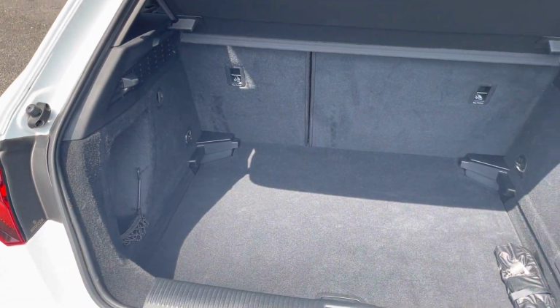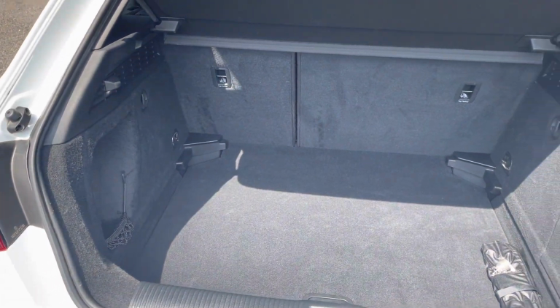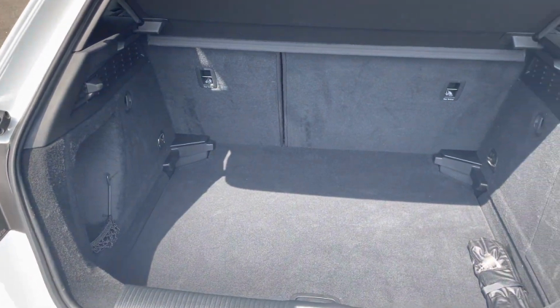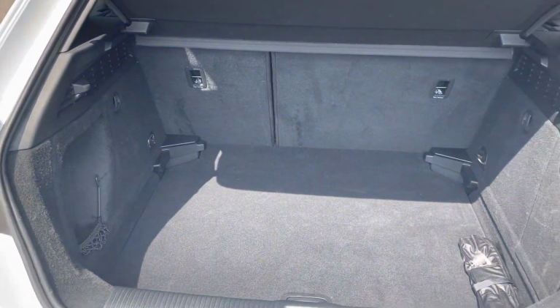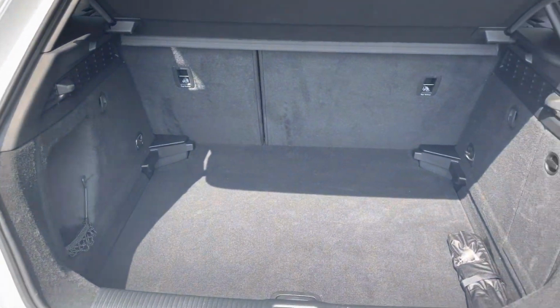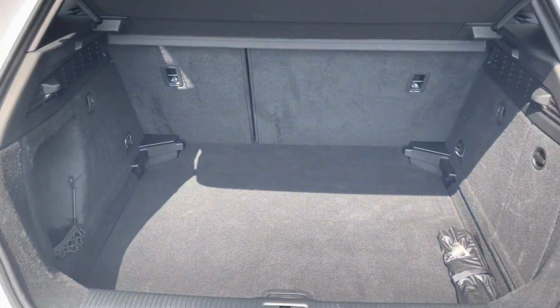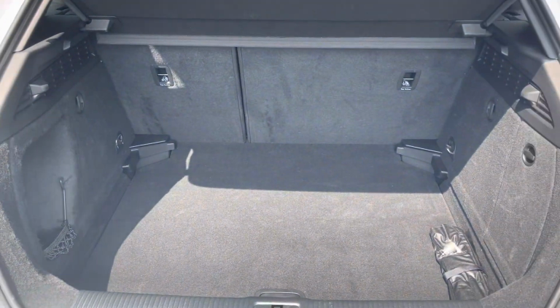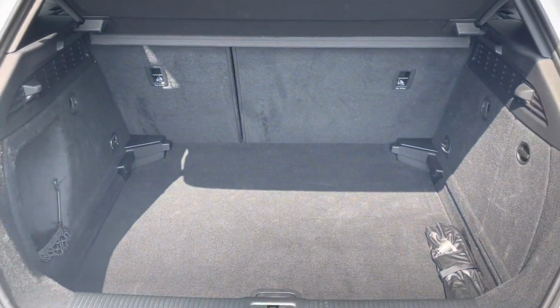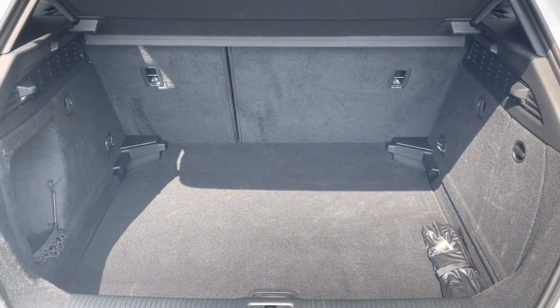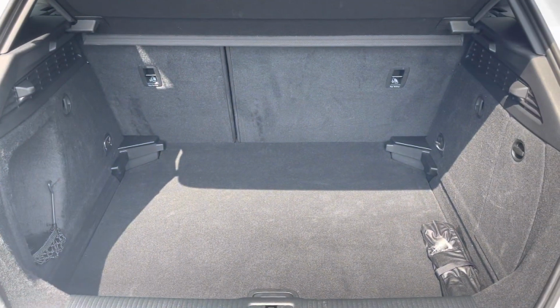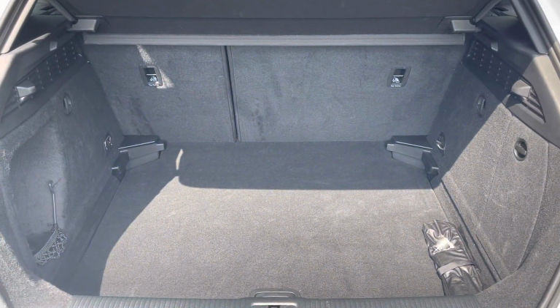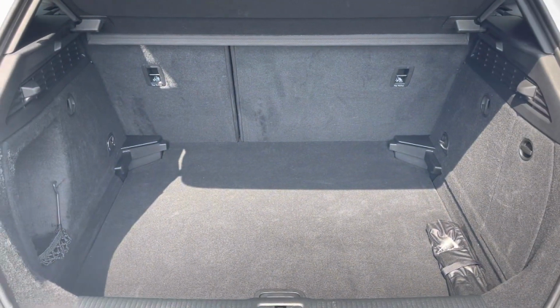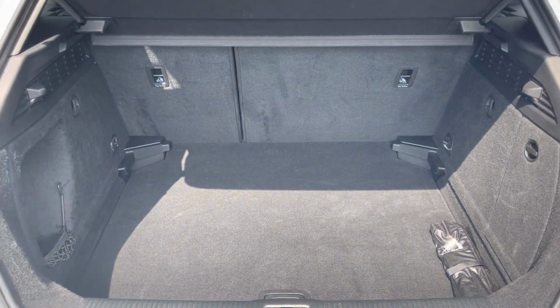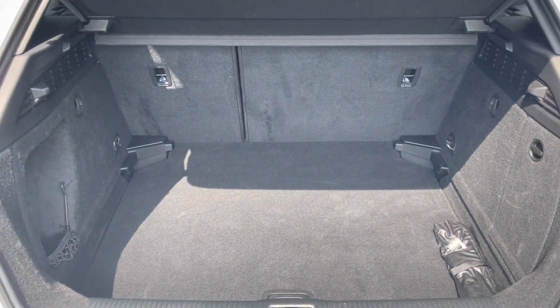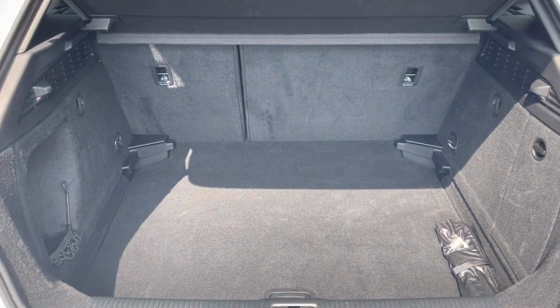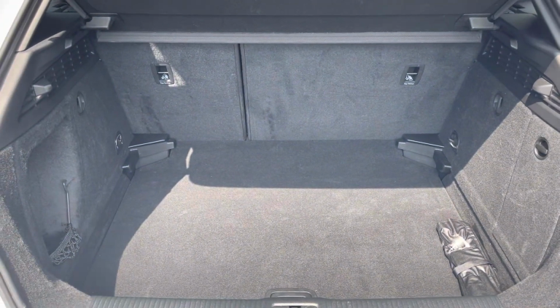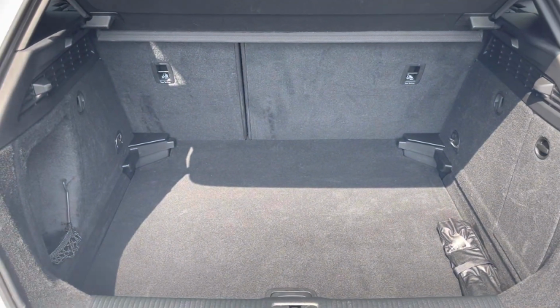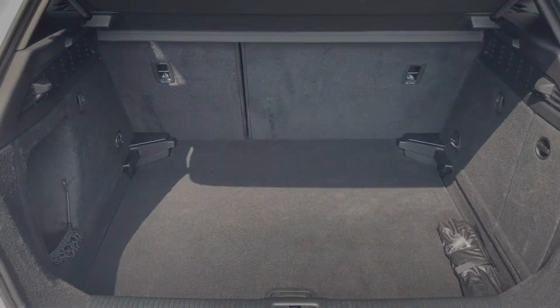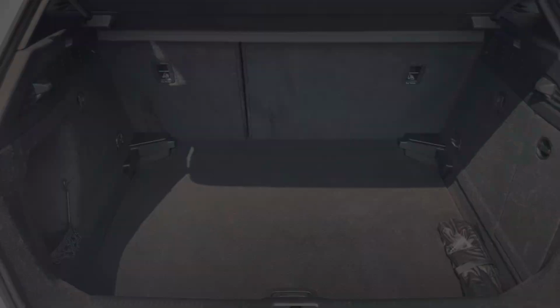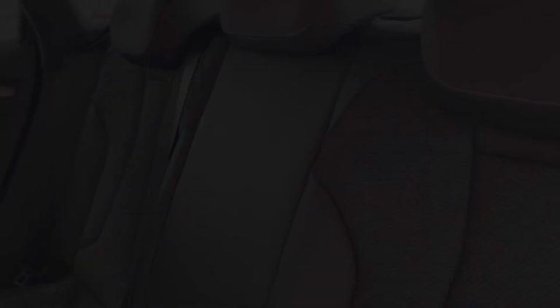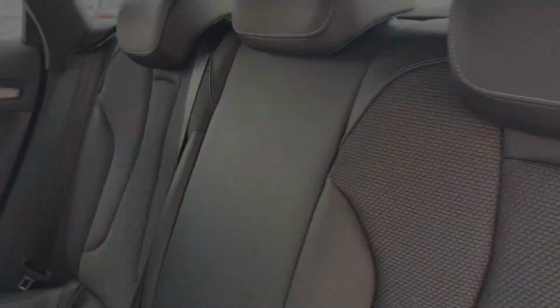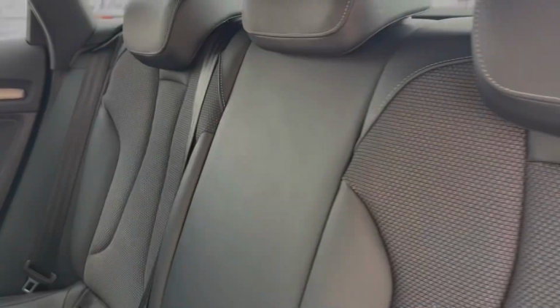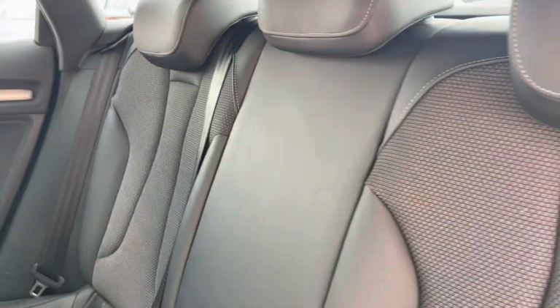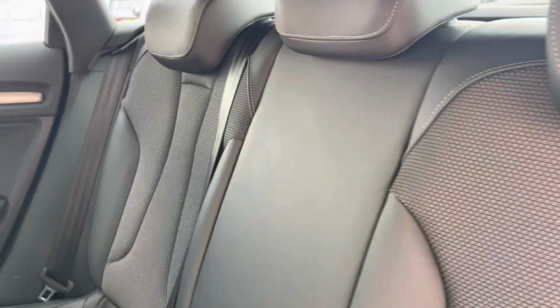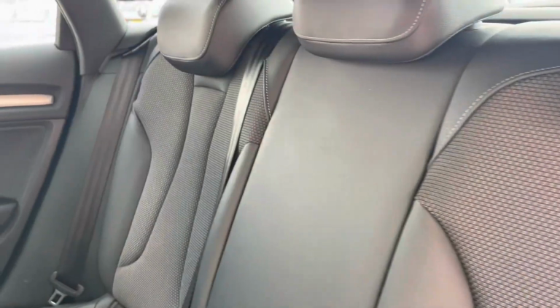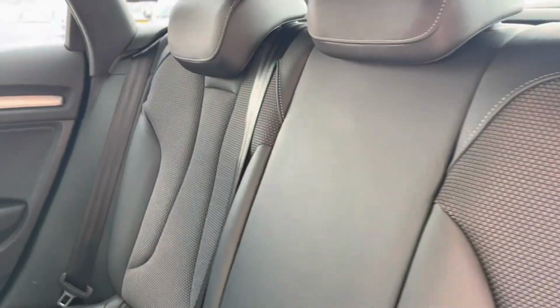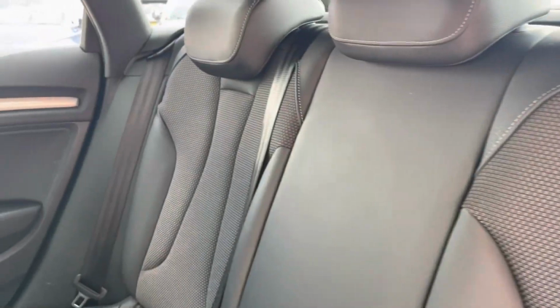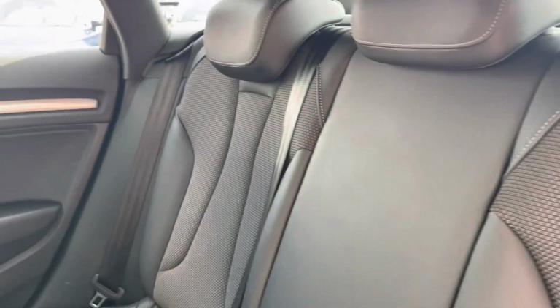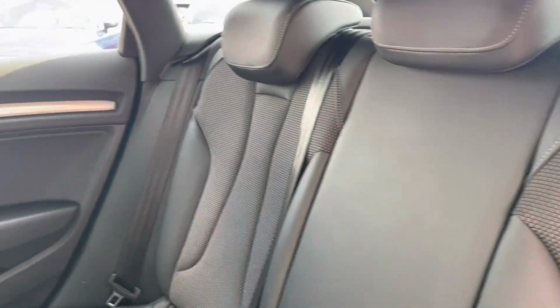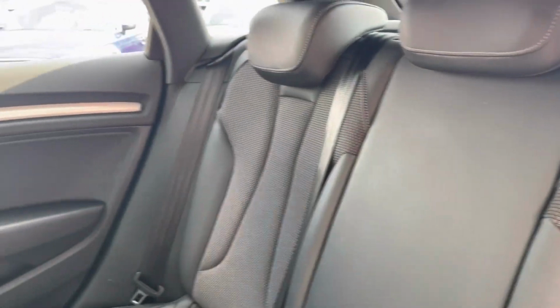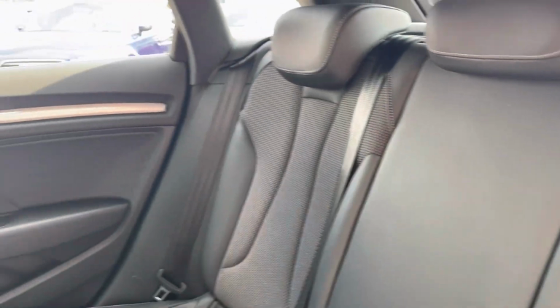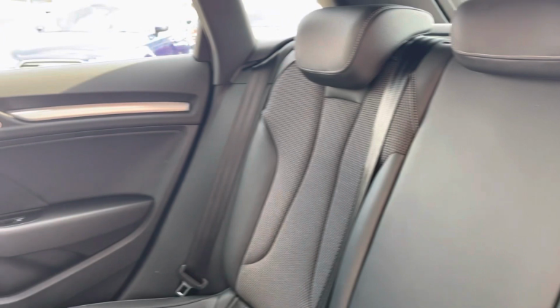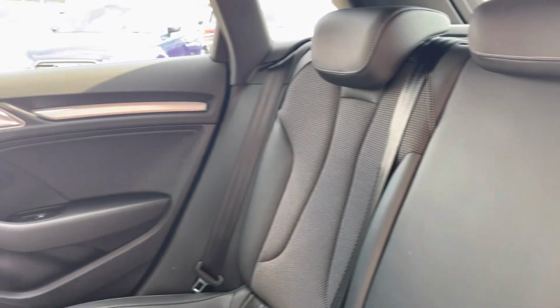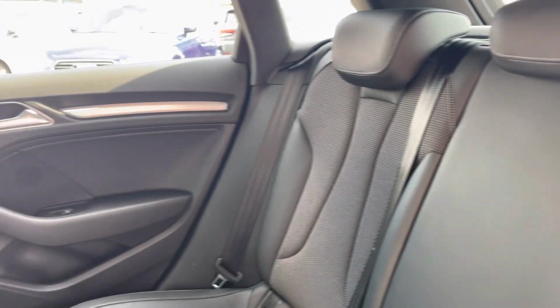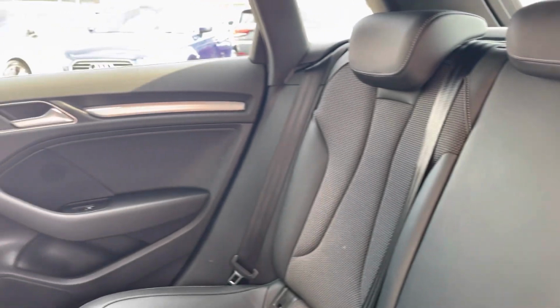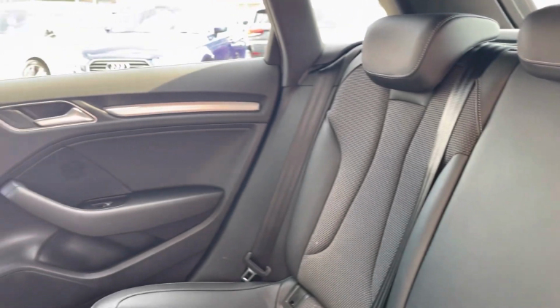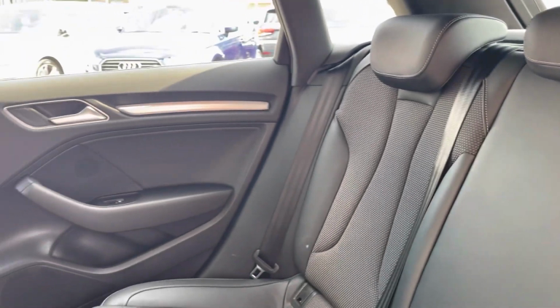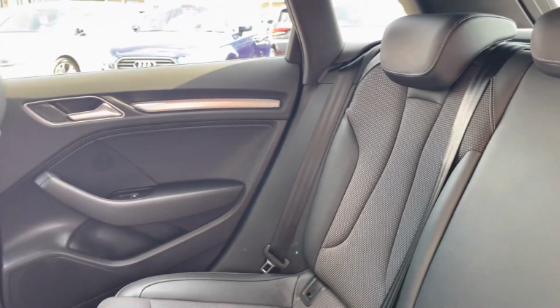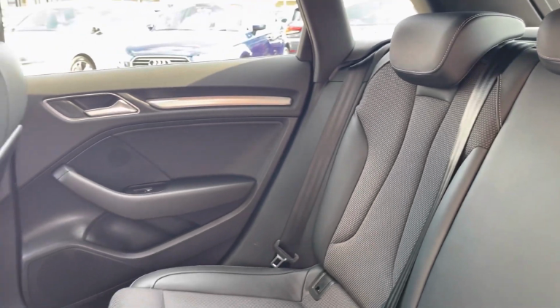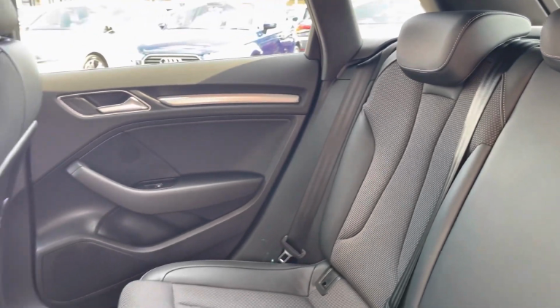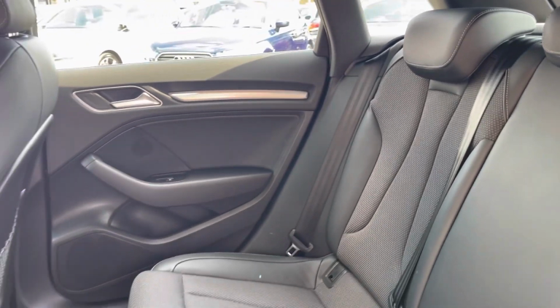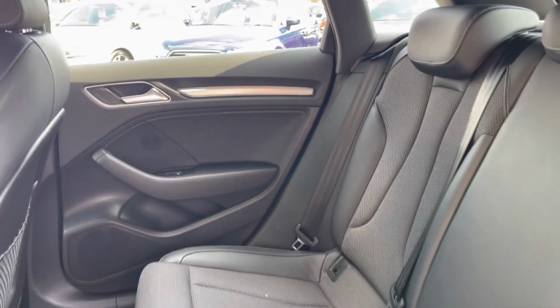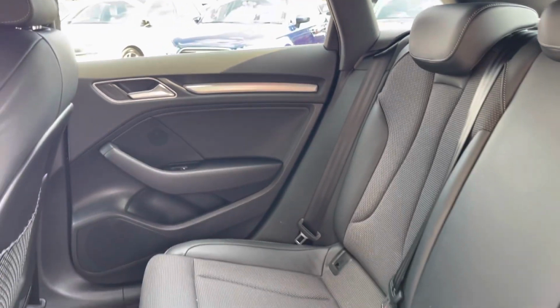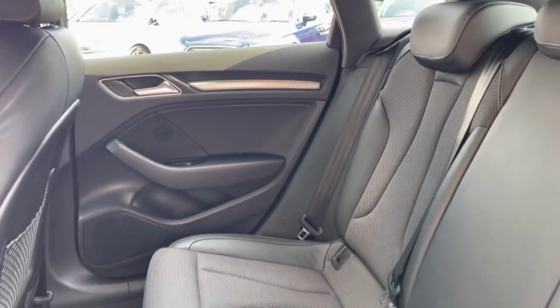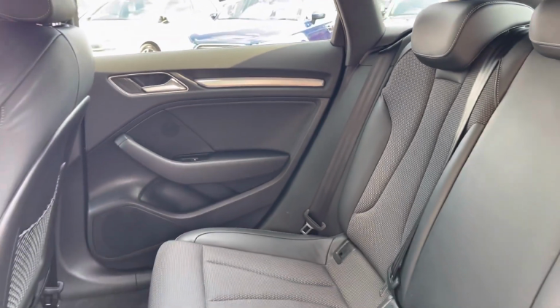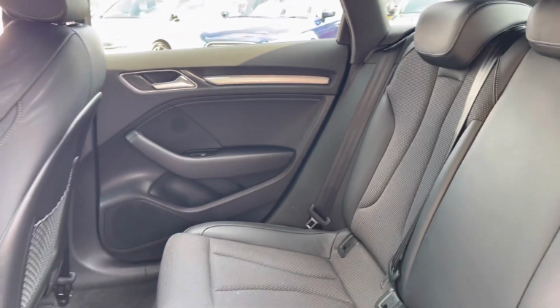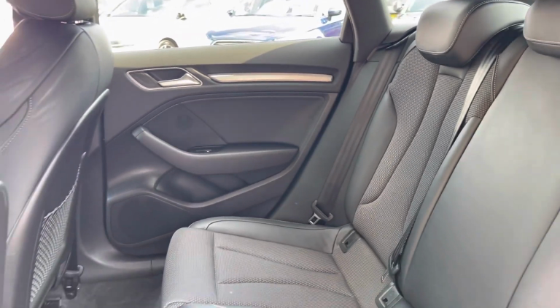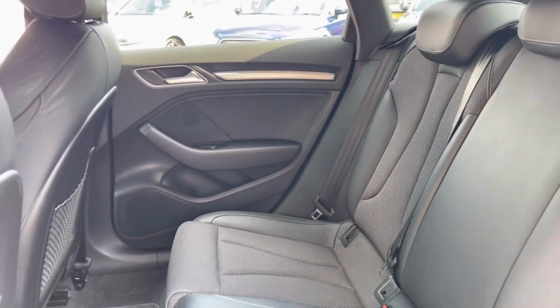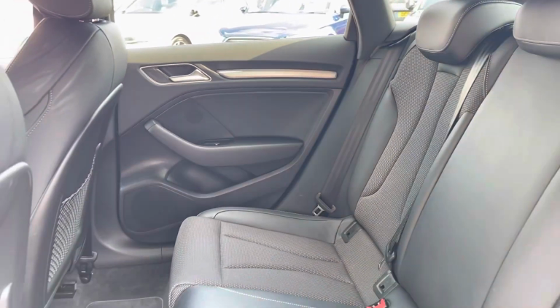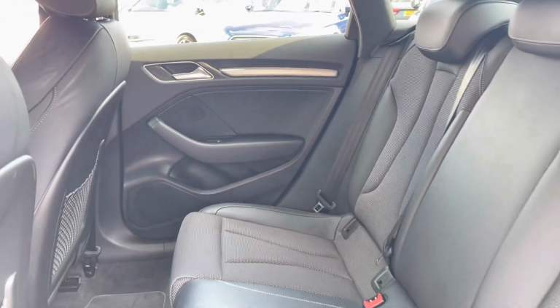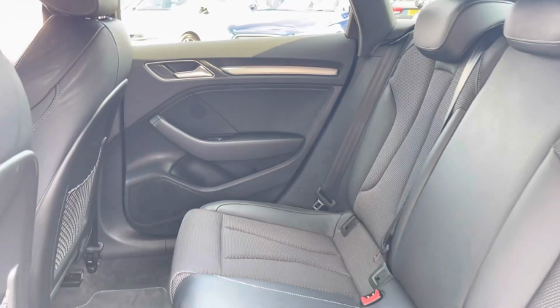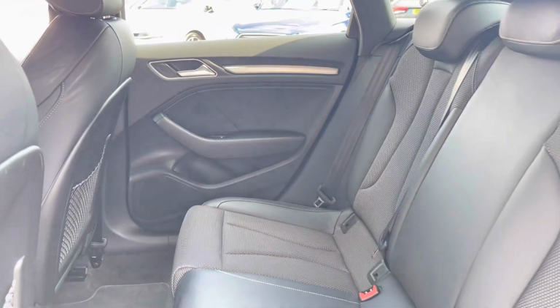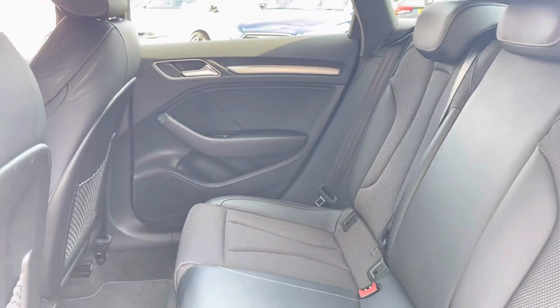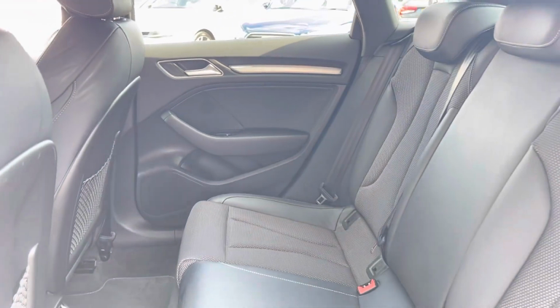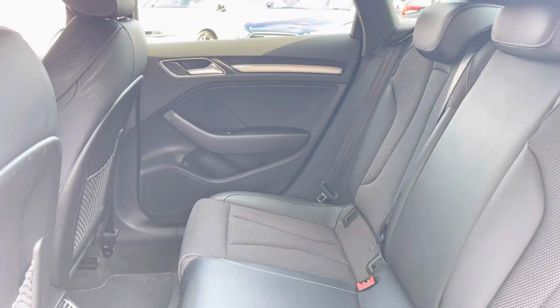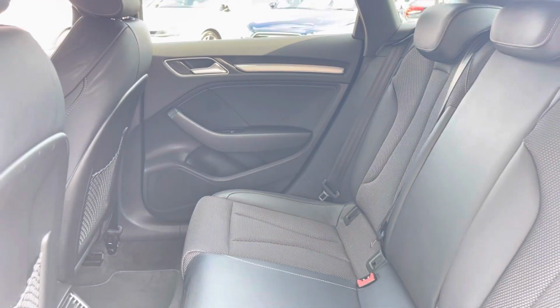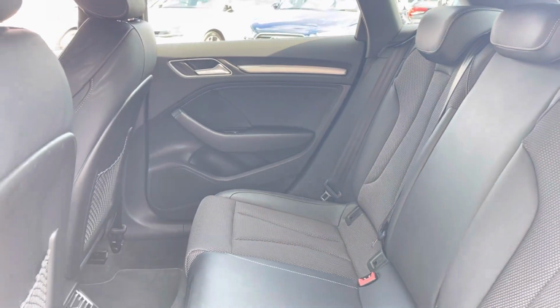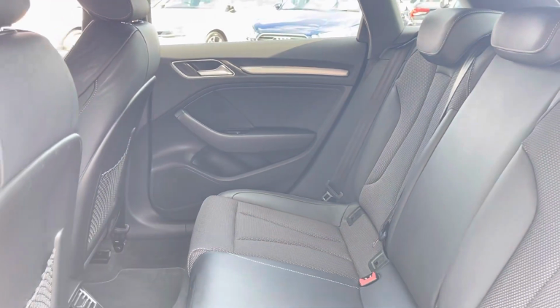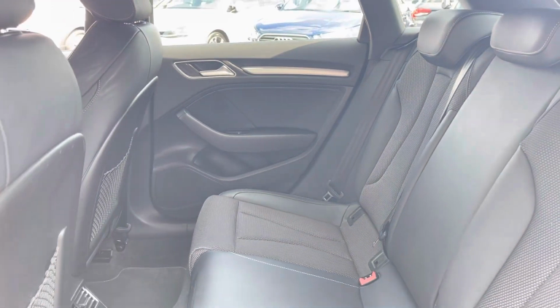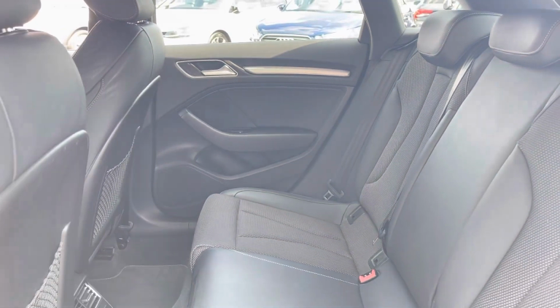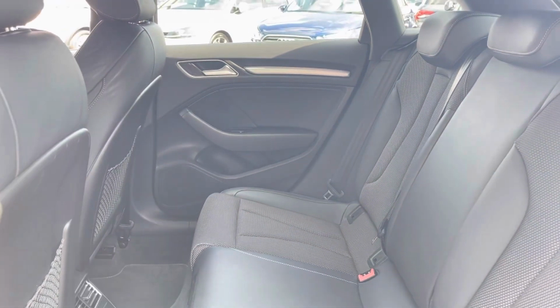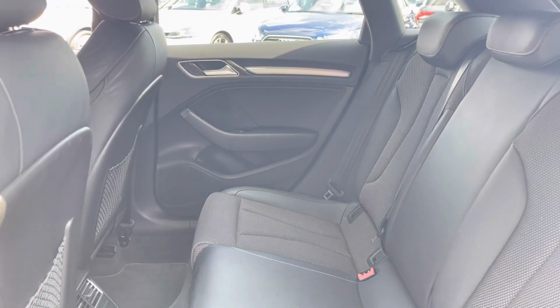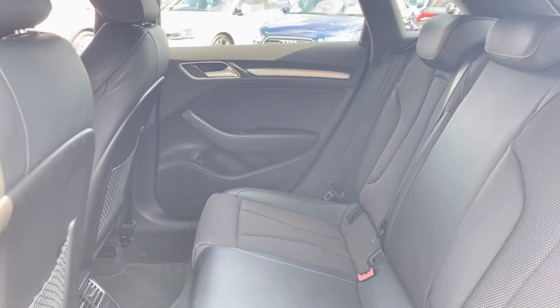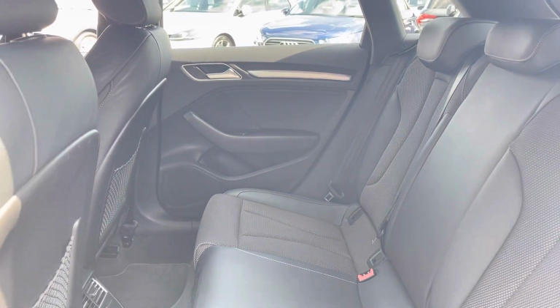Here you can see you have a very spacious boot, with enough space for multiple suitcases and all your weekly shopping. The rear seats come with a half cloth, half leather Alcantara-style finish.